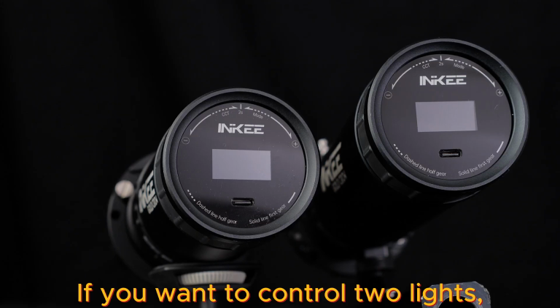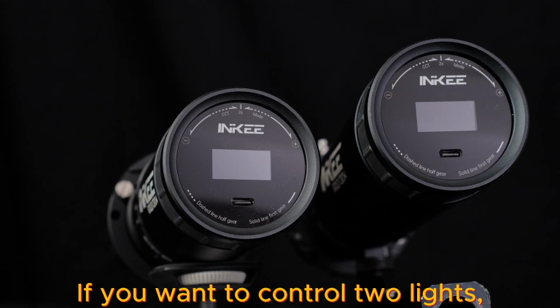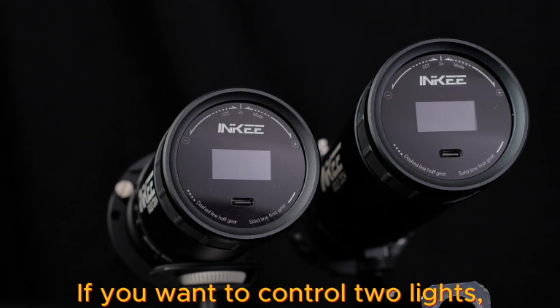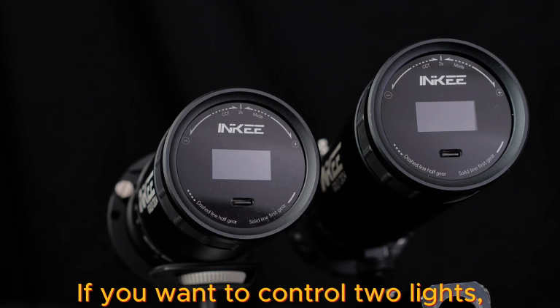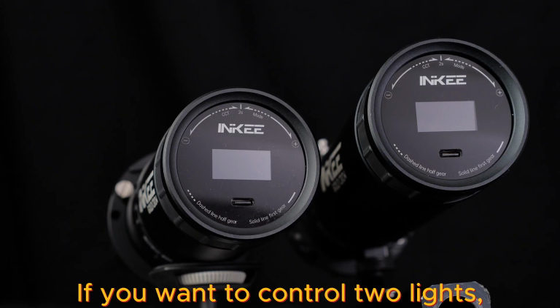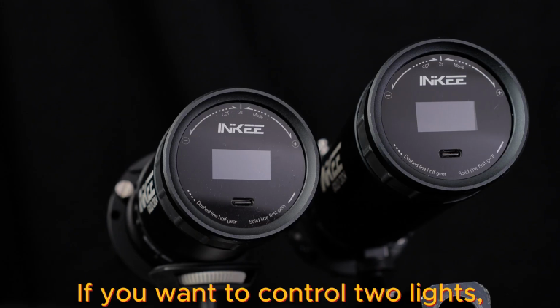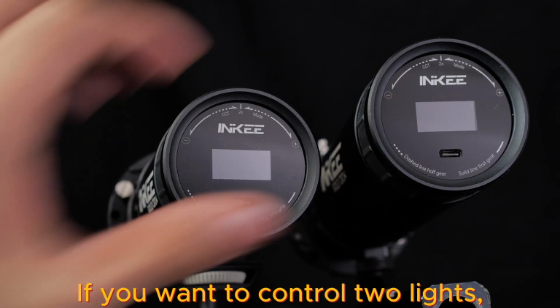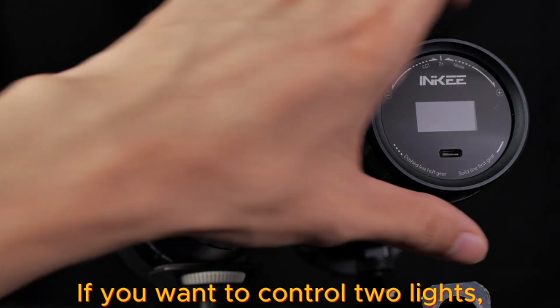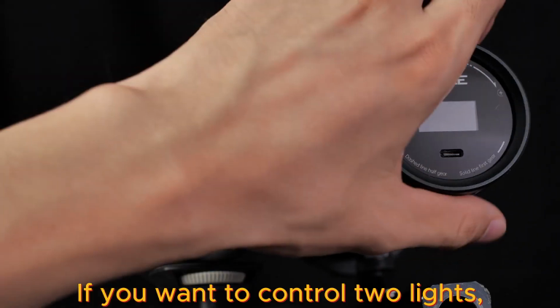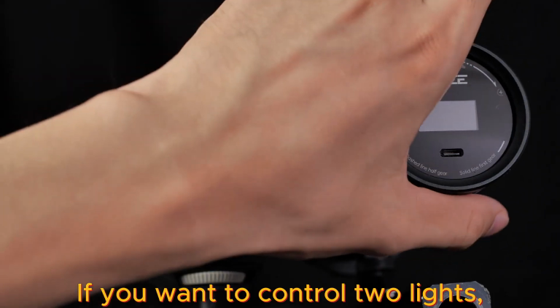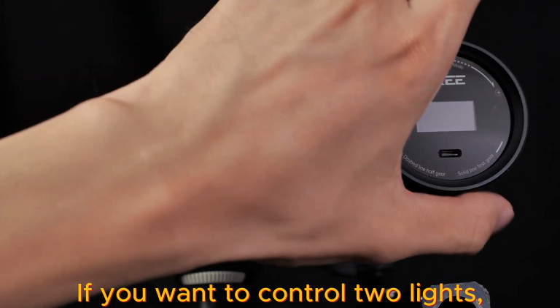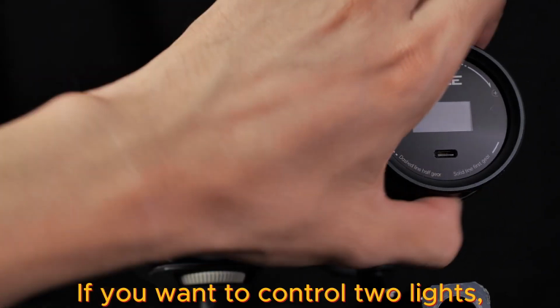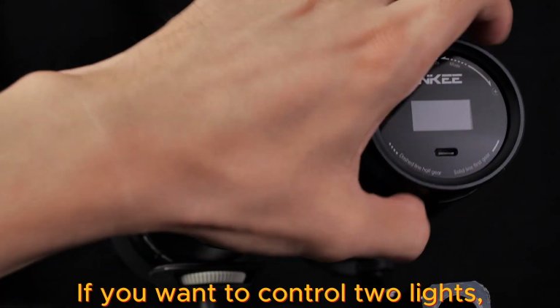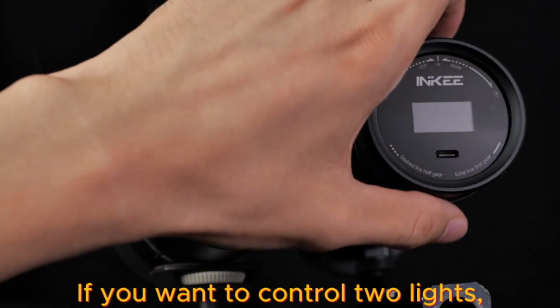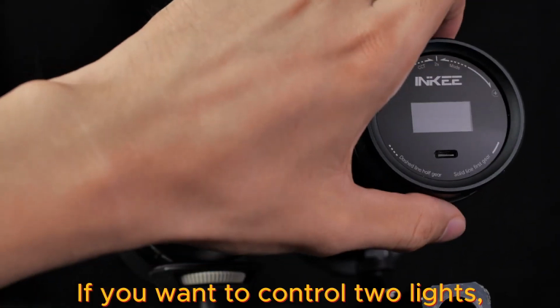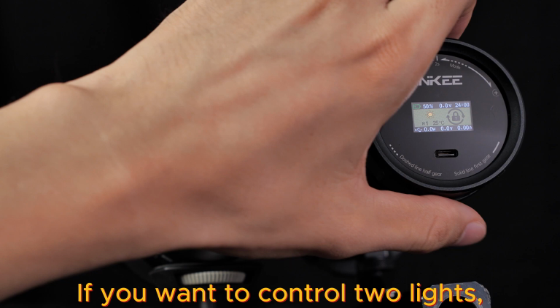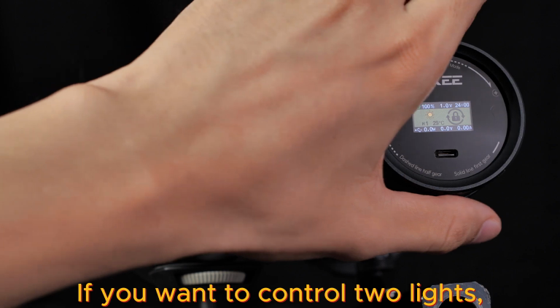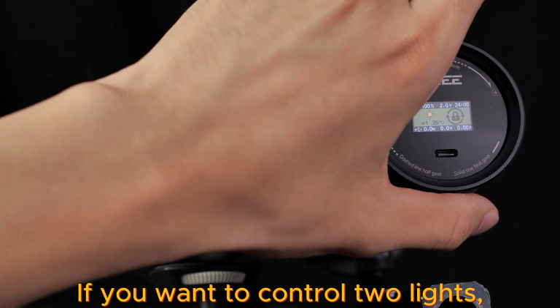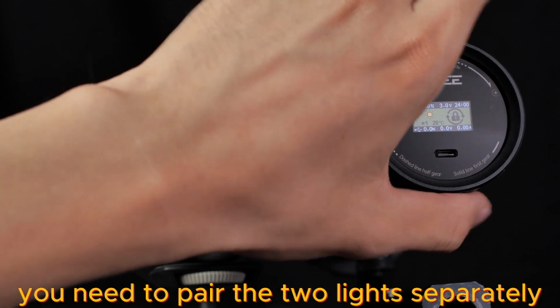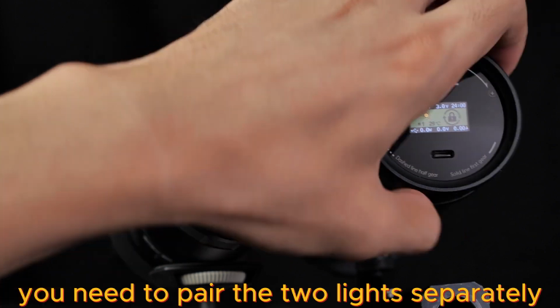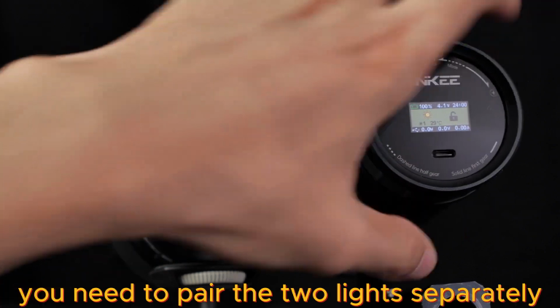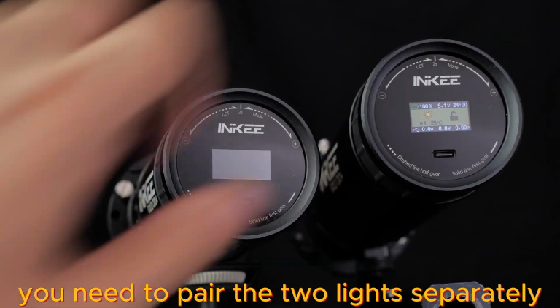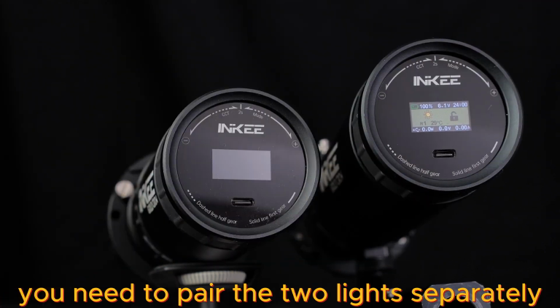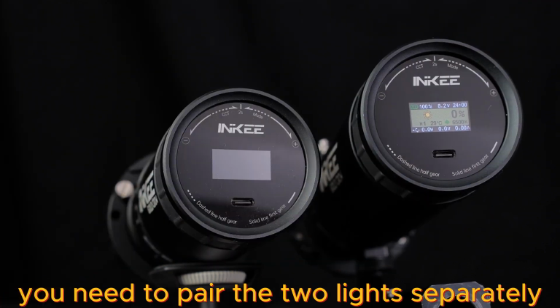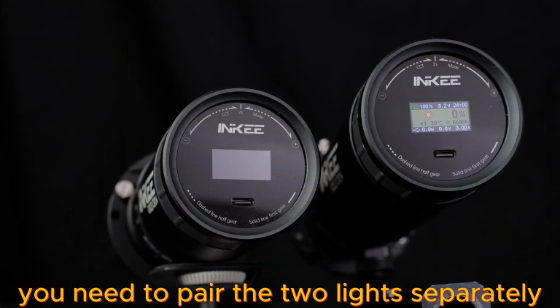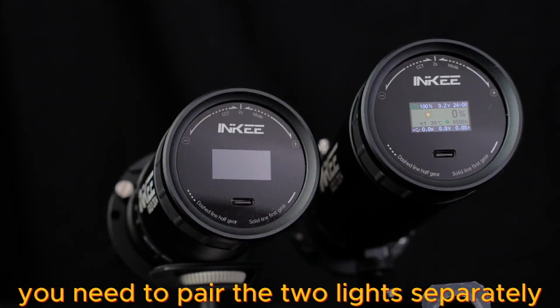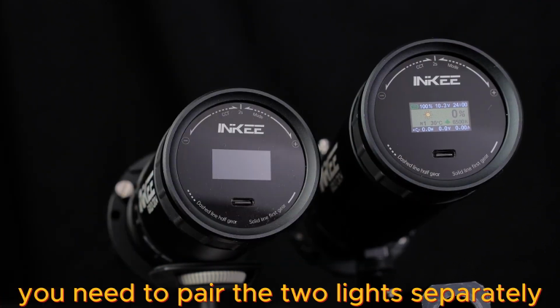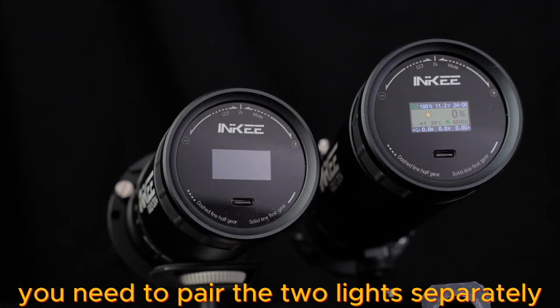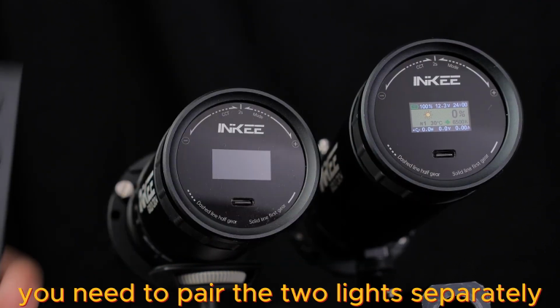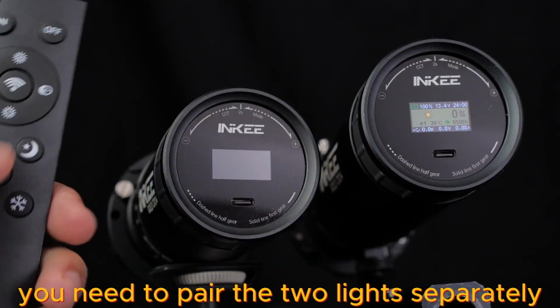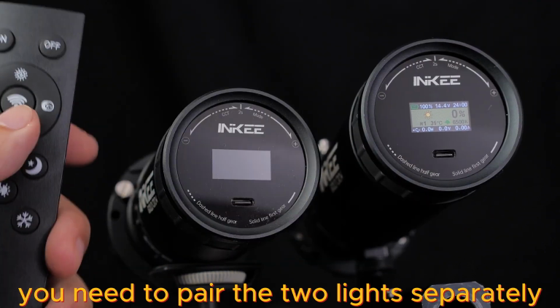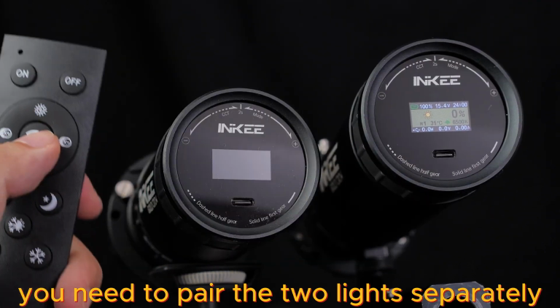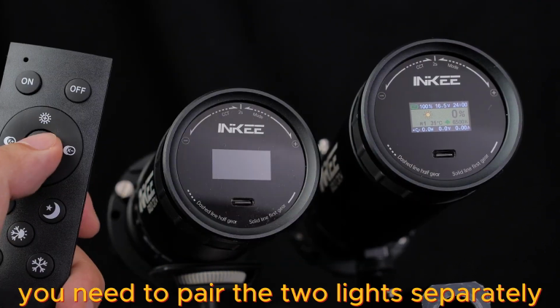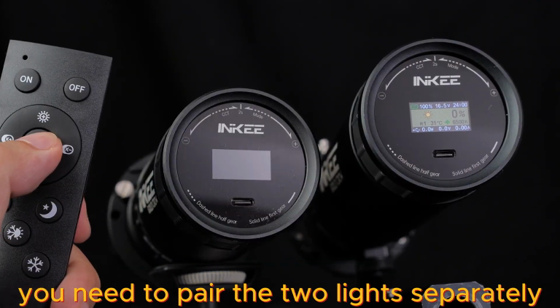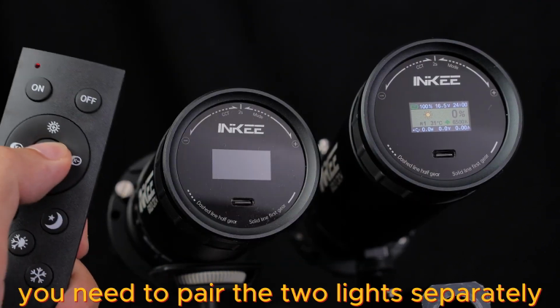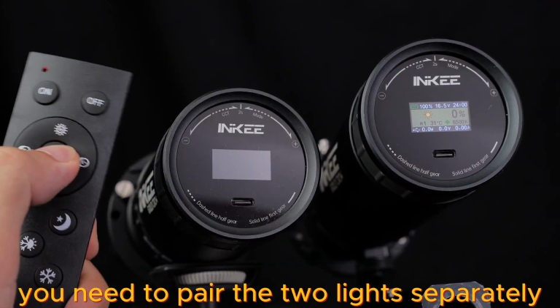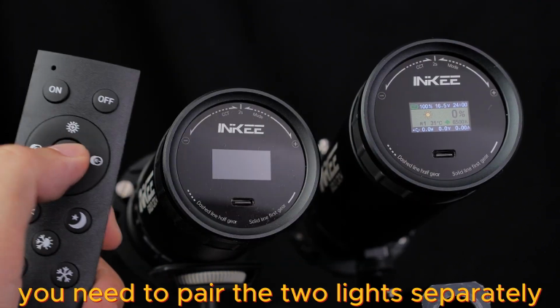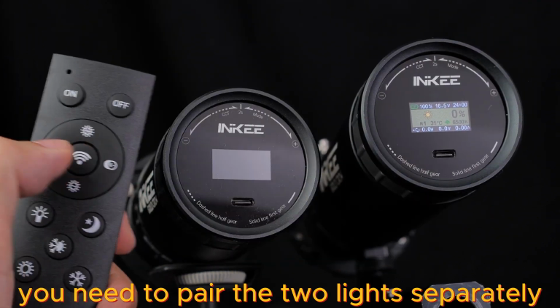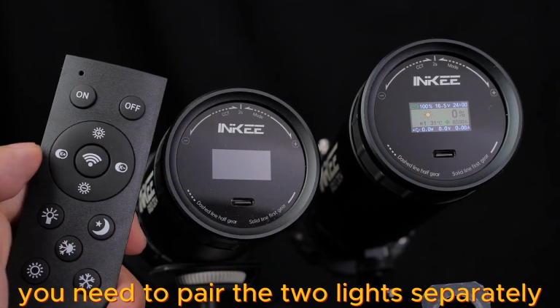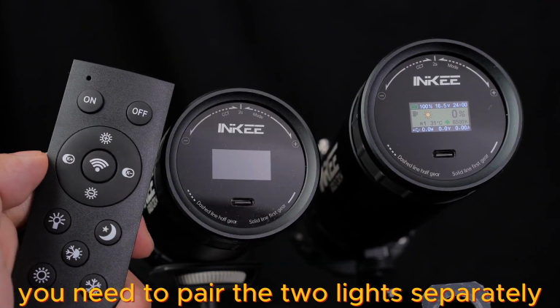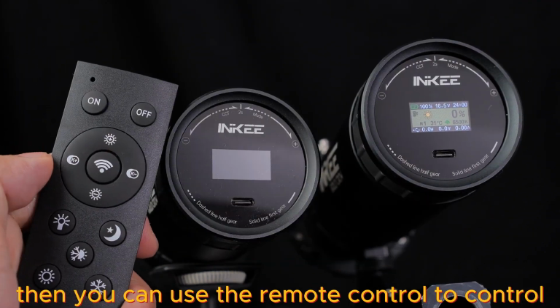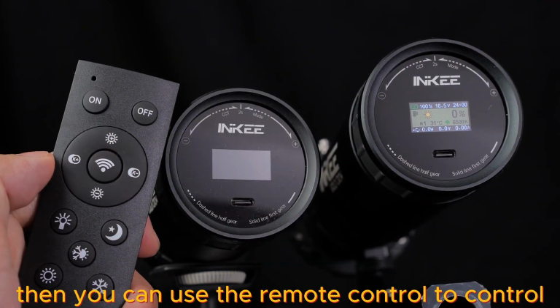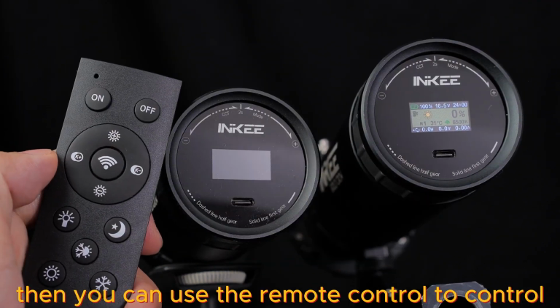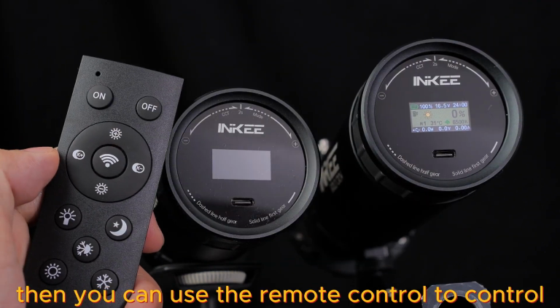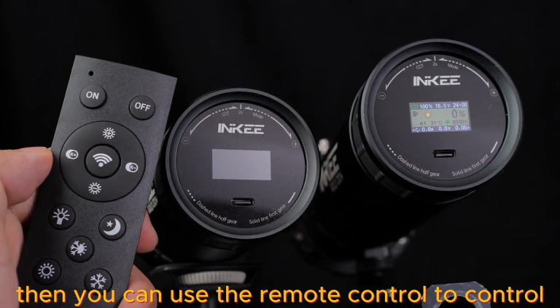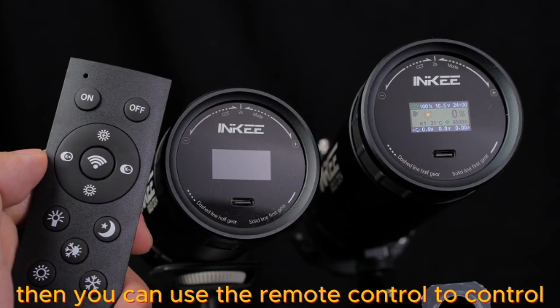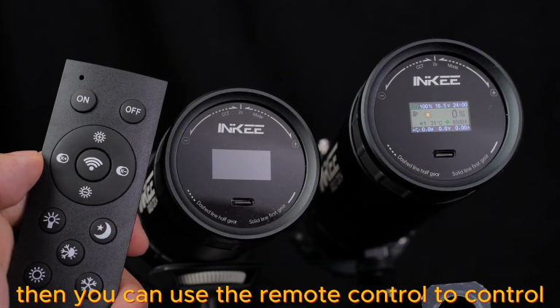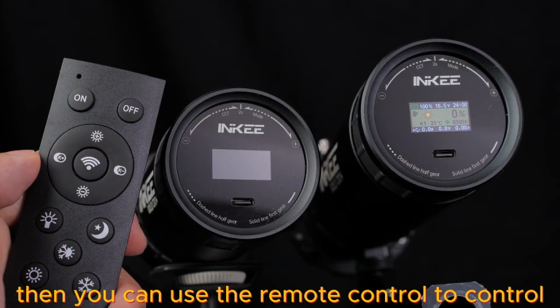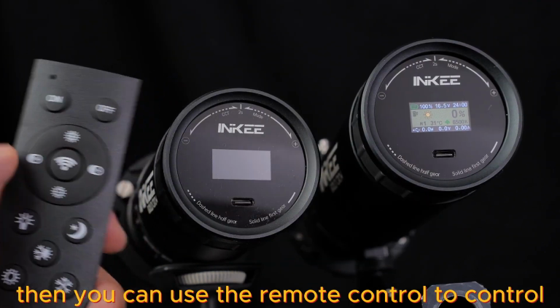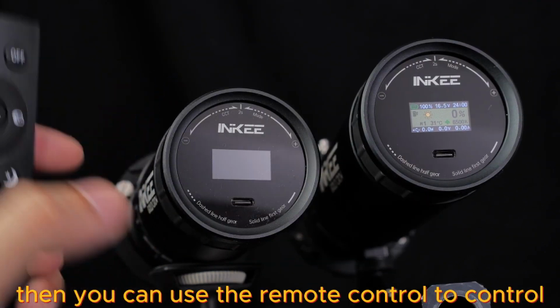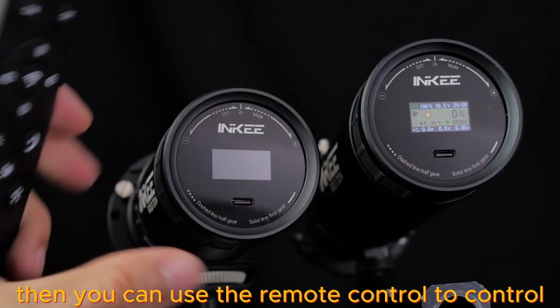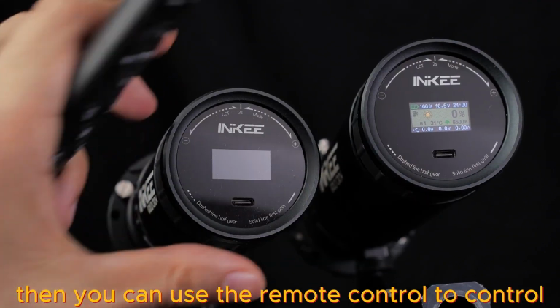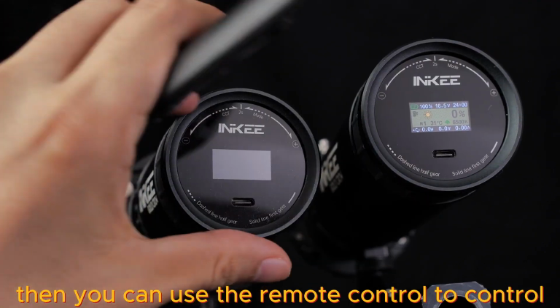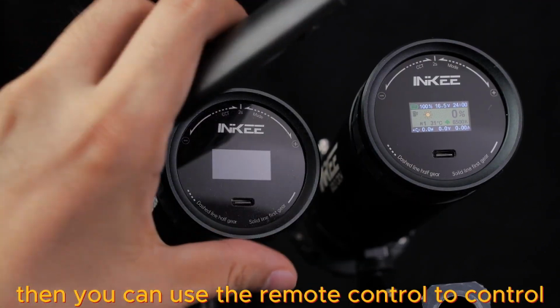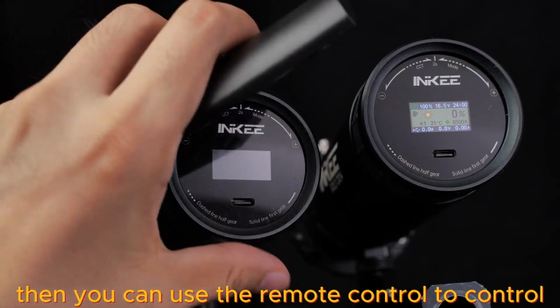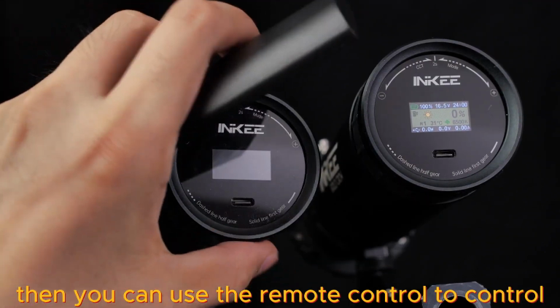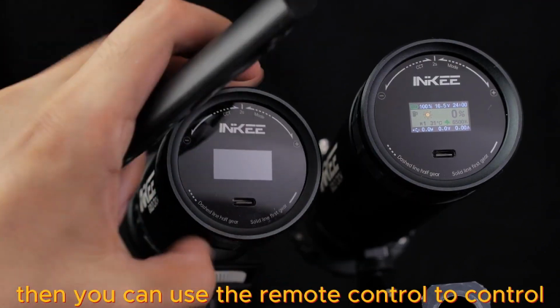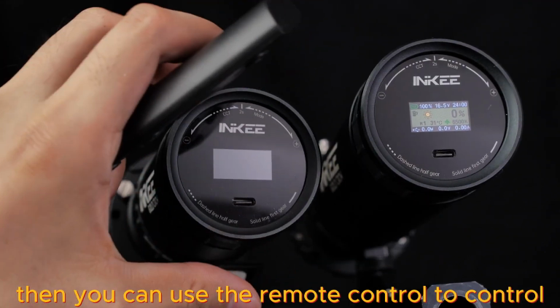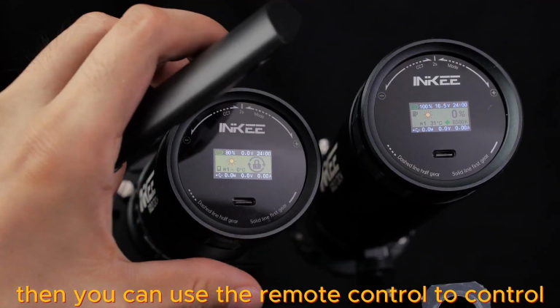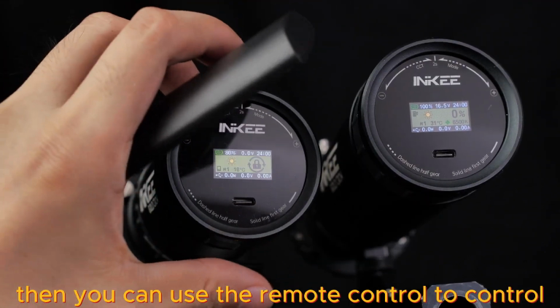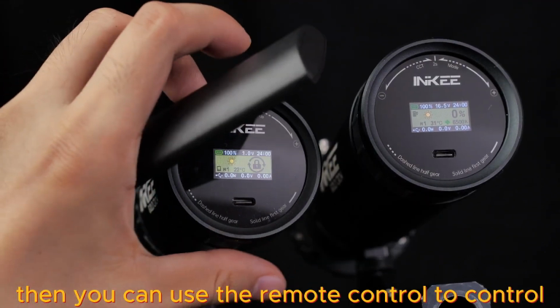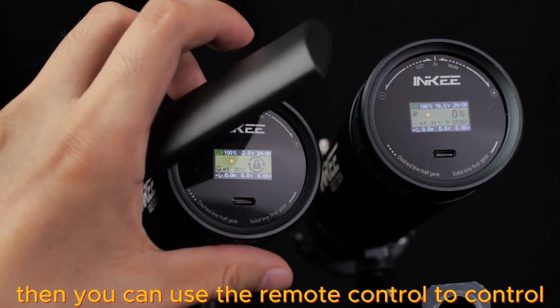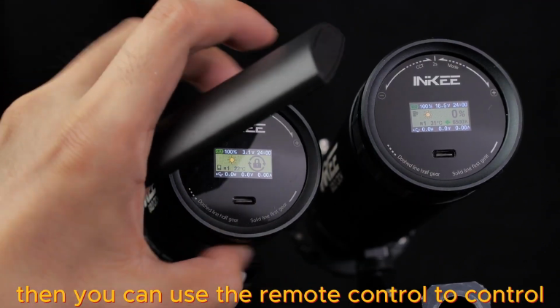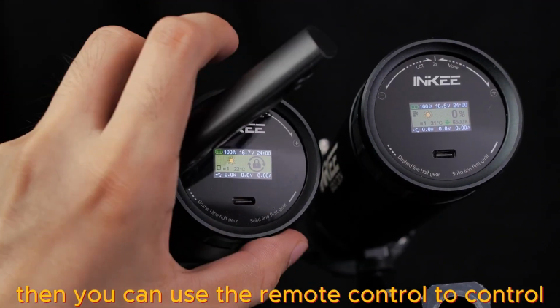If you want to control two lights, you need to pair the two lights separately, then you can use the remote control to control them.